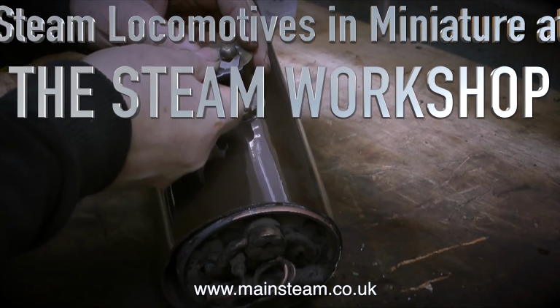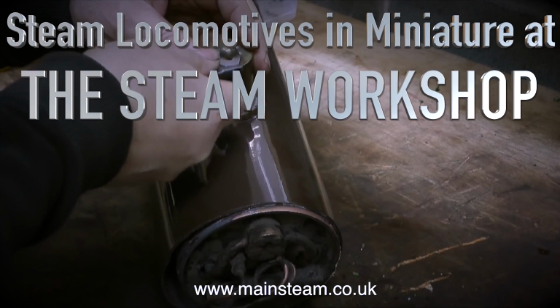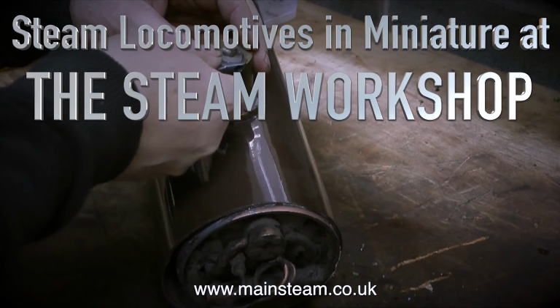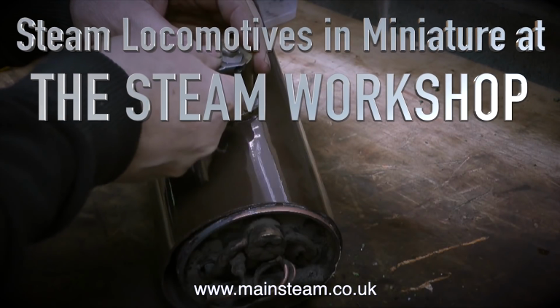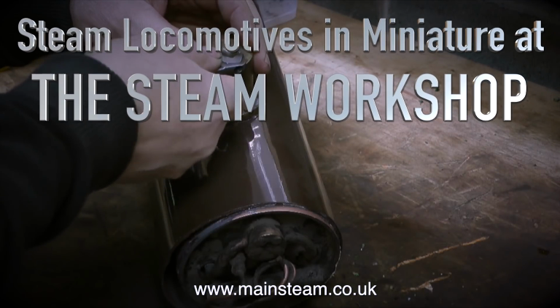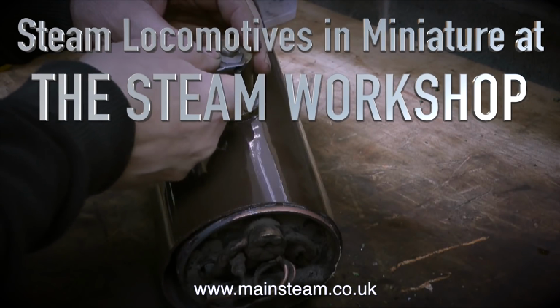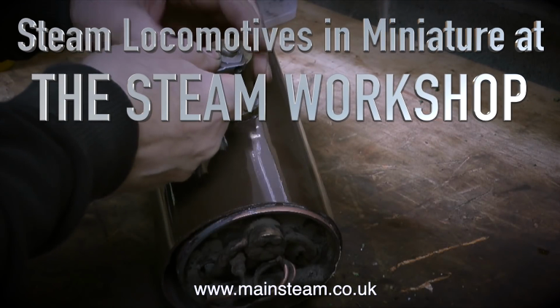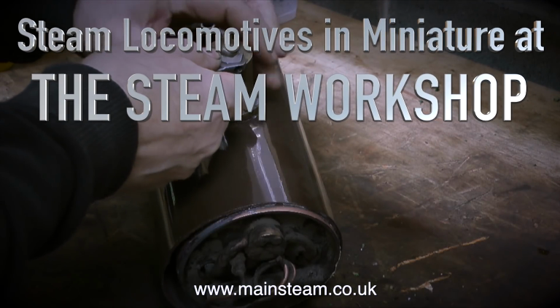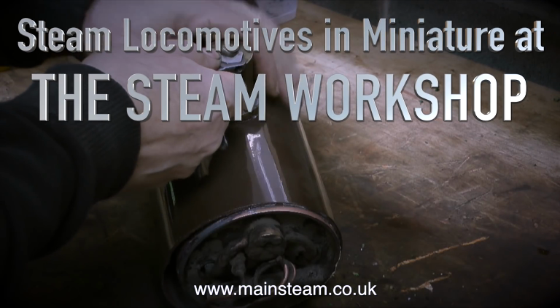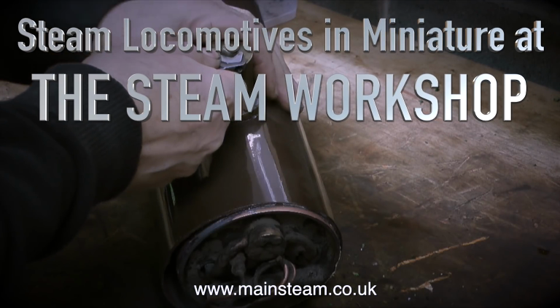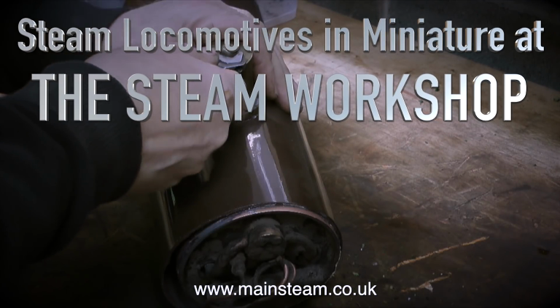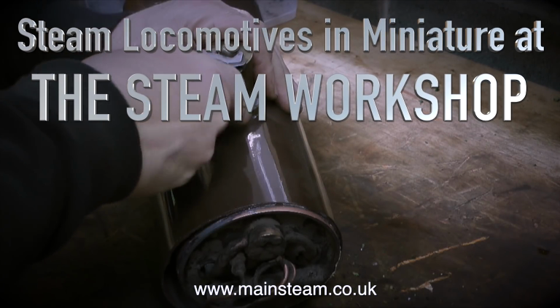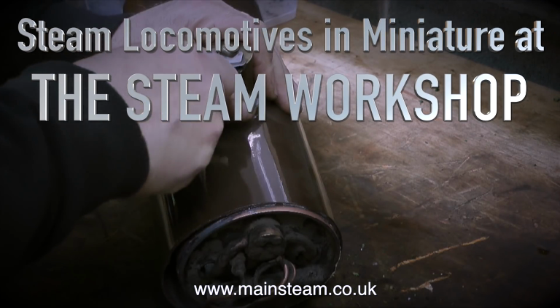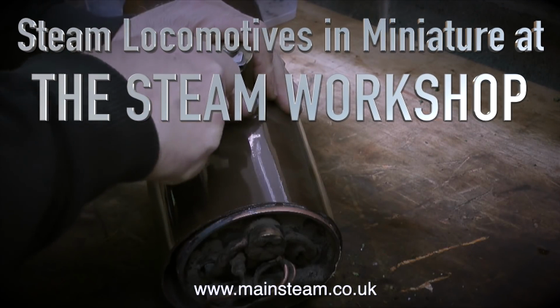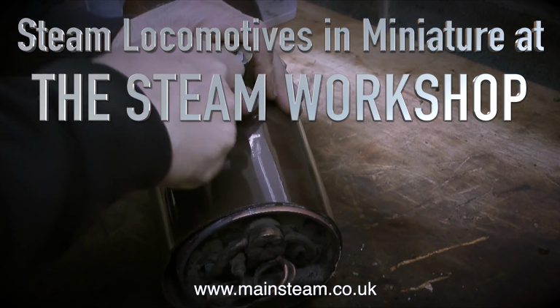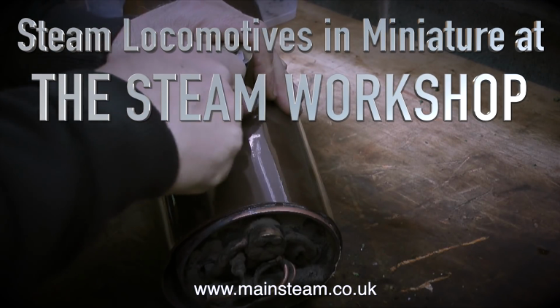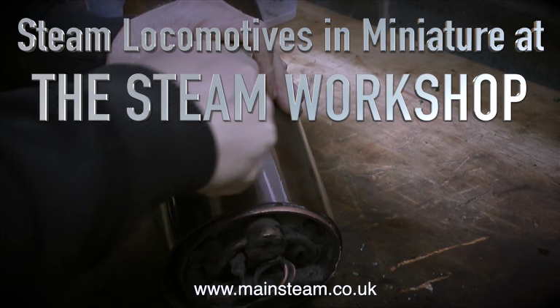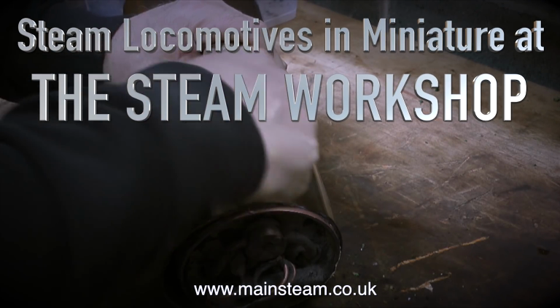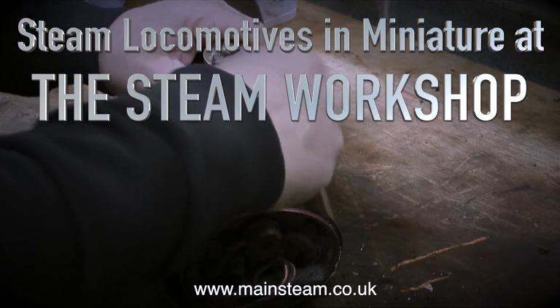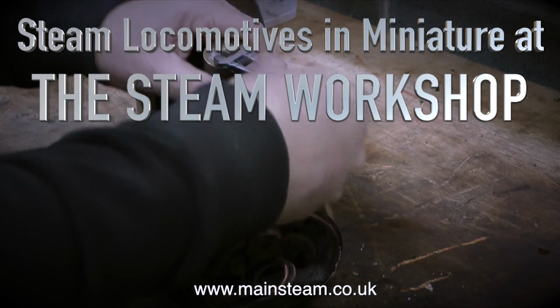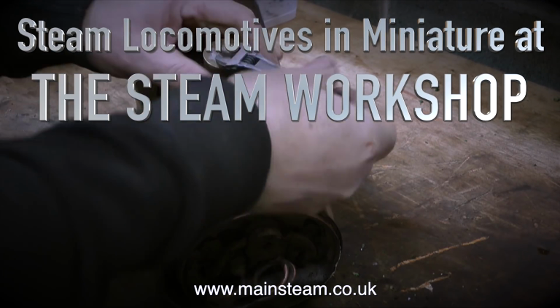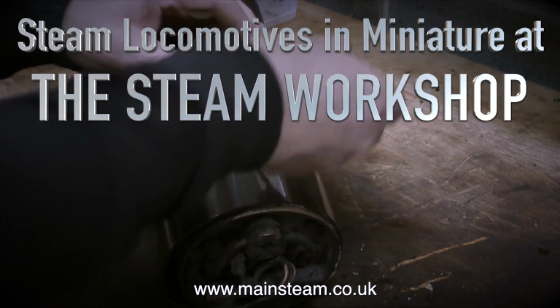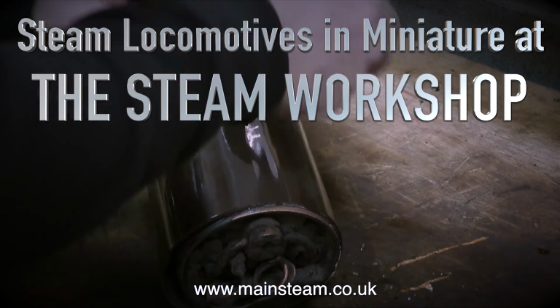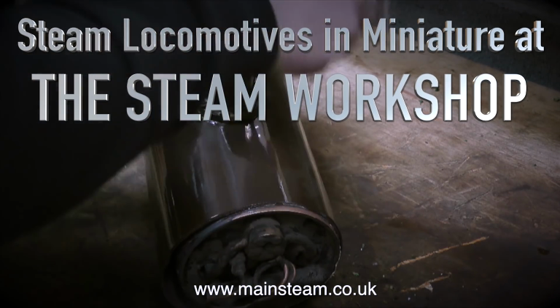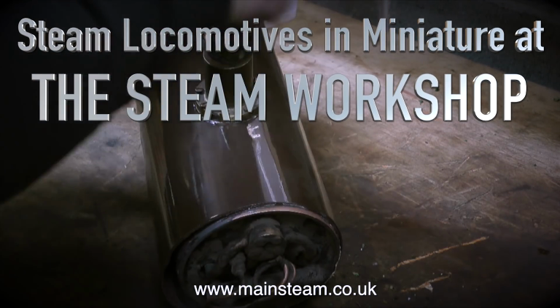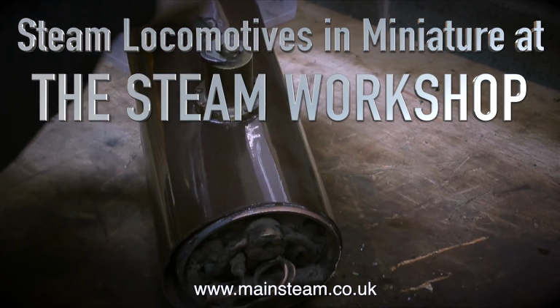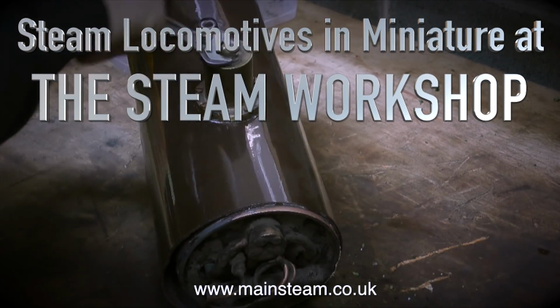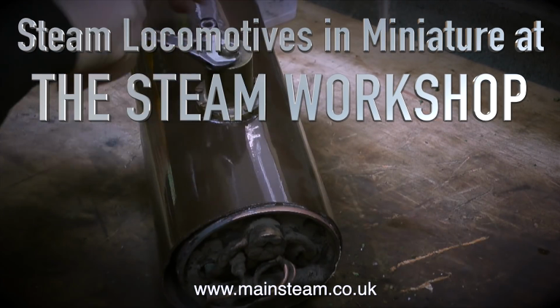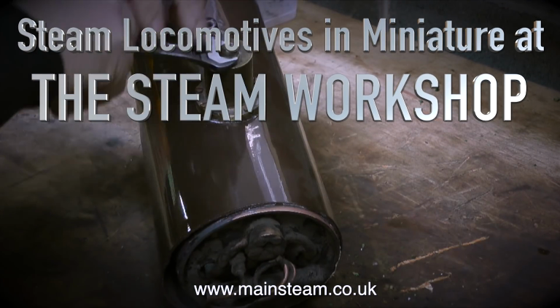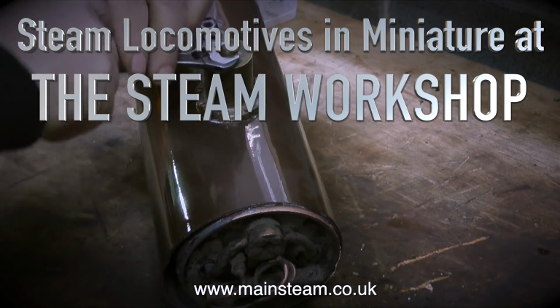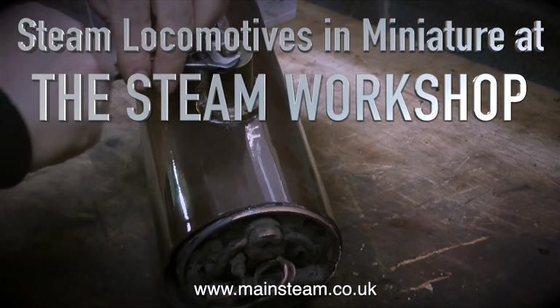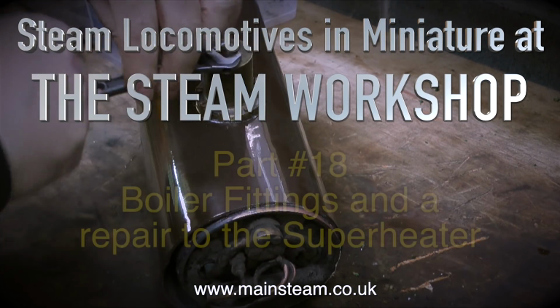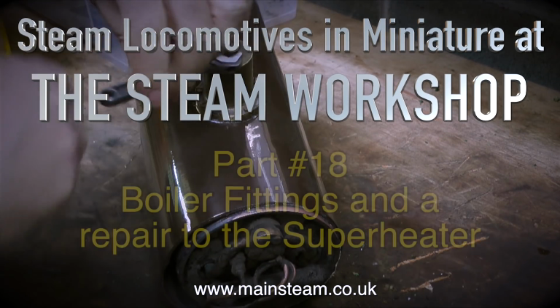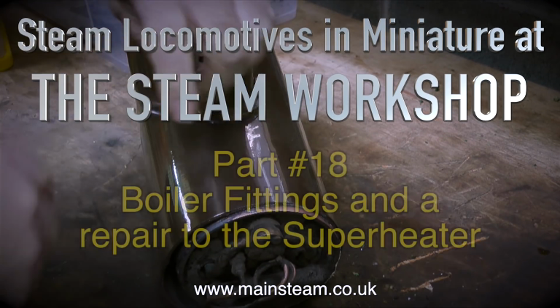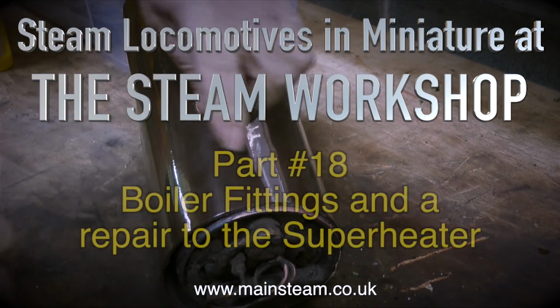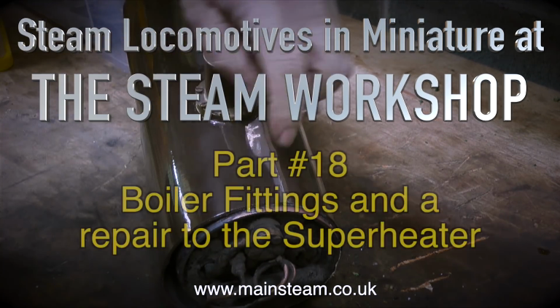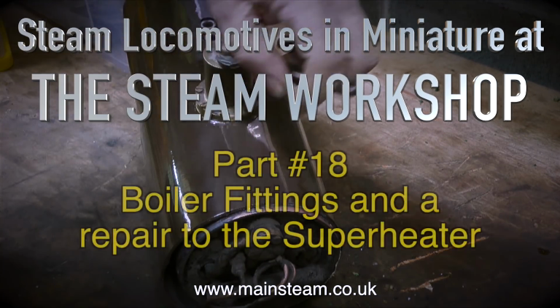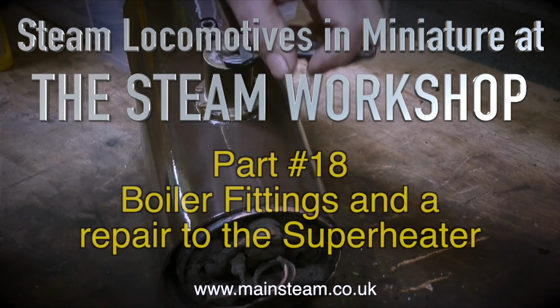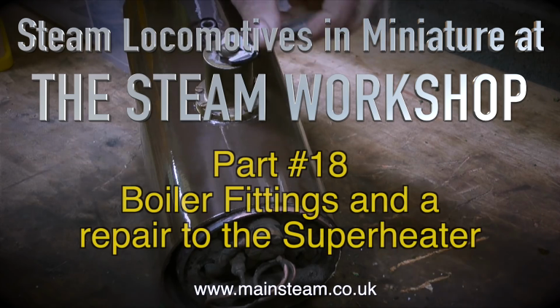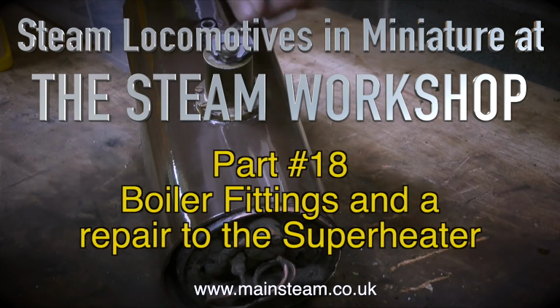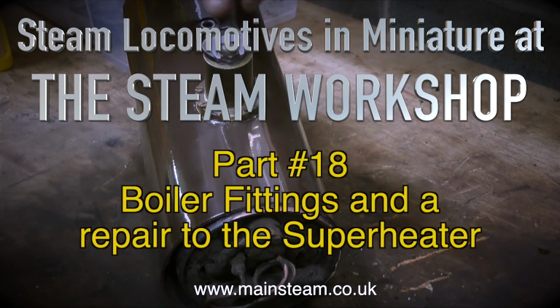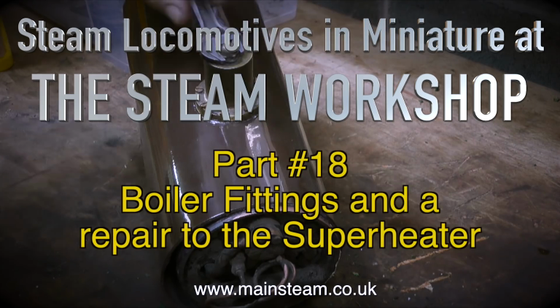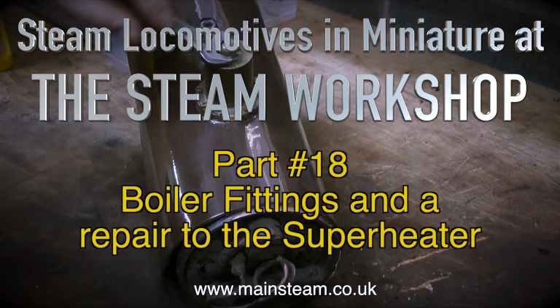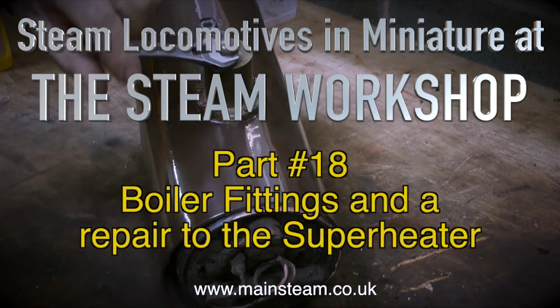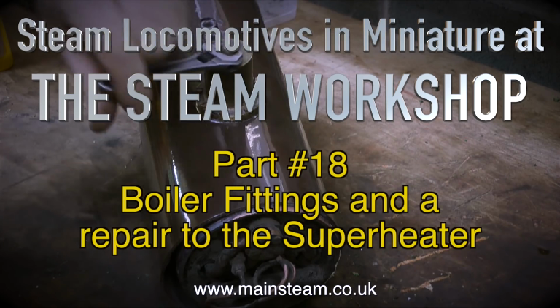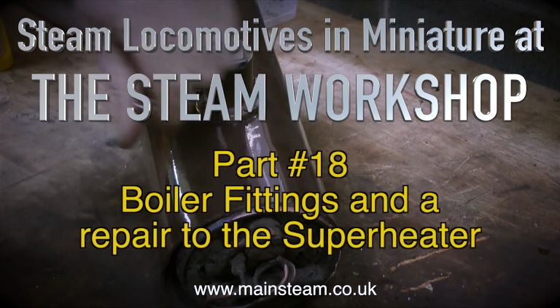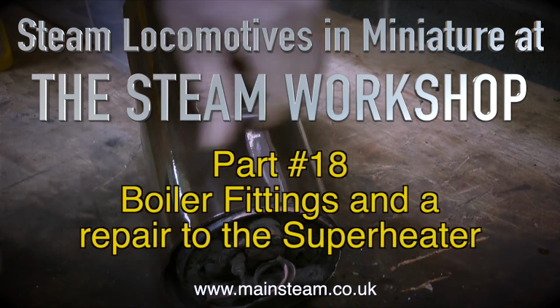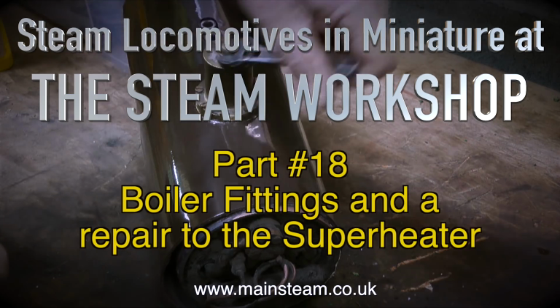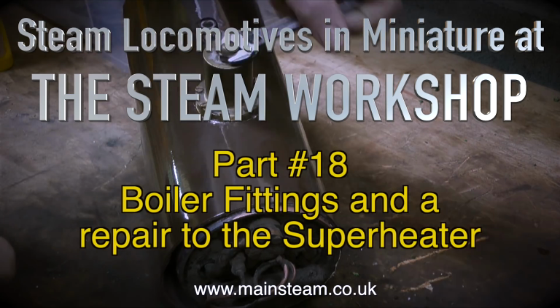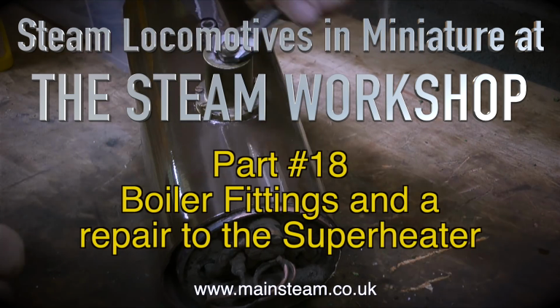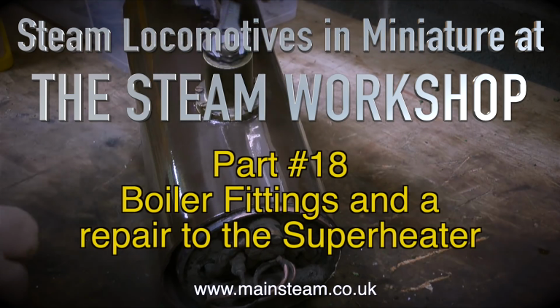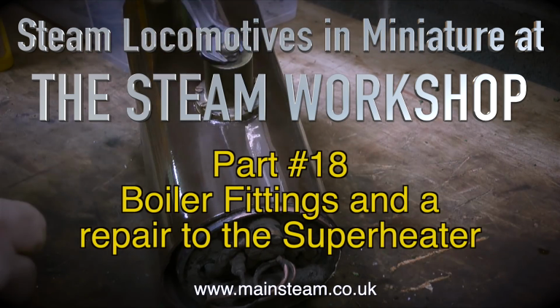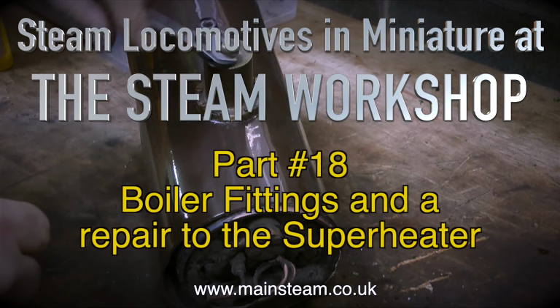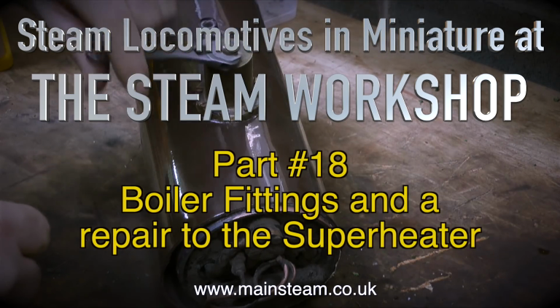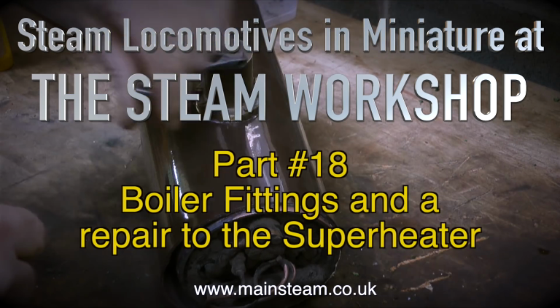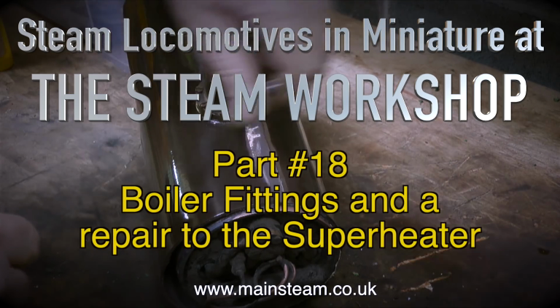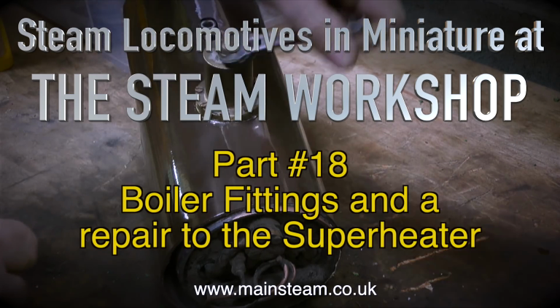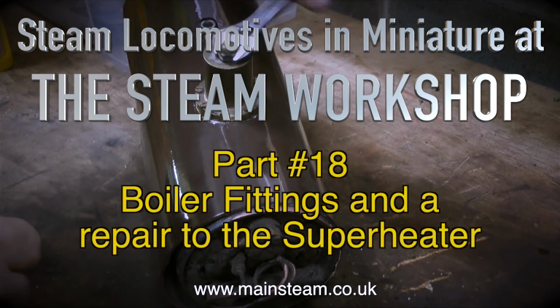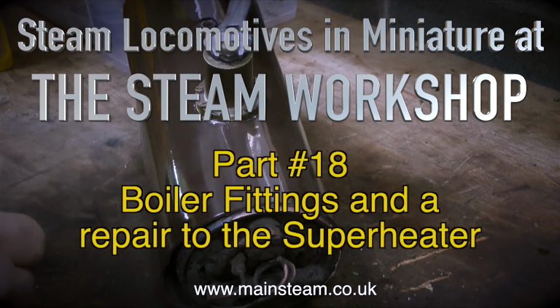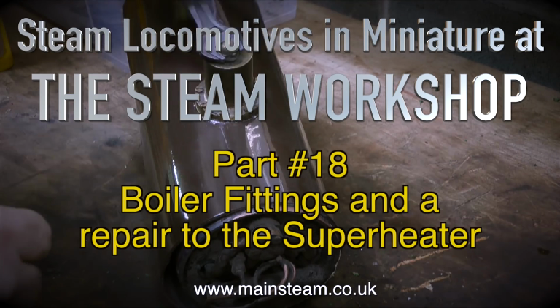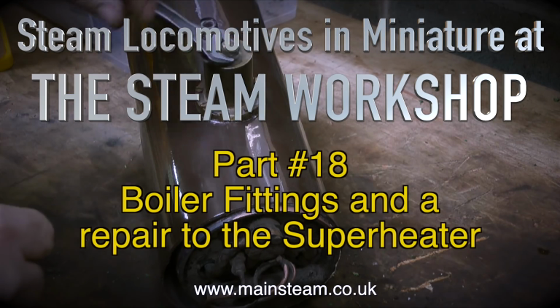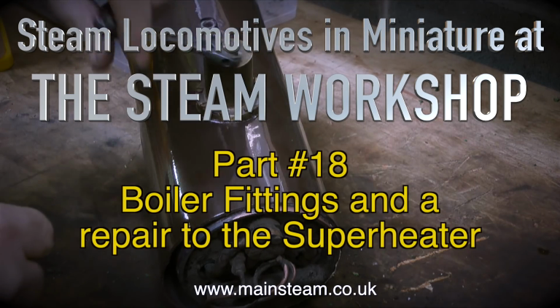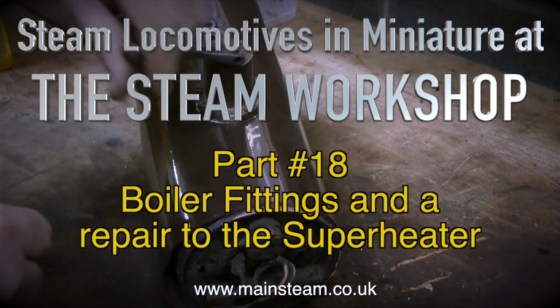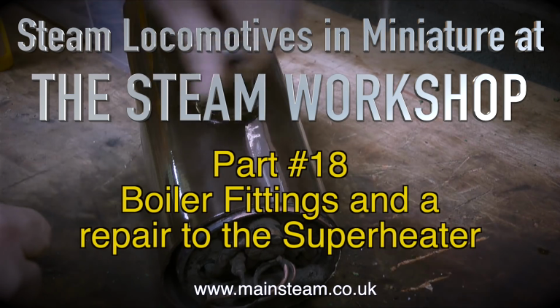Steam locomotives in miniature at the Steam Workshop. This is part 18: boiler fittings and a repair to the superheater.